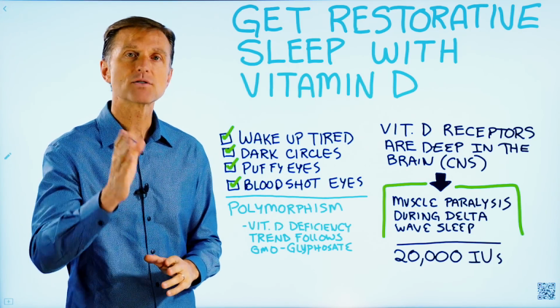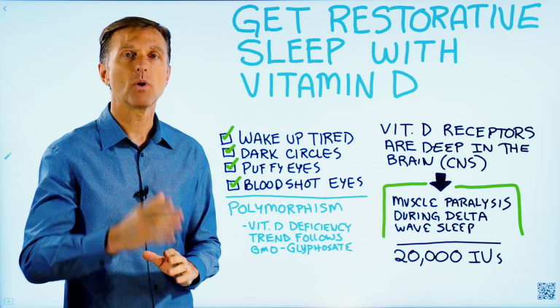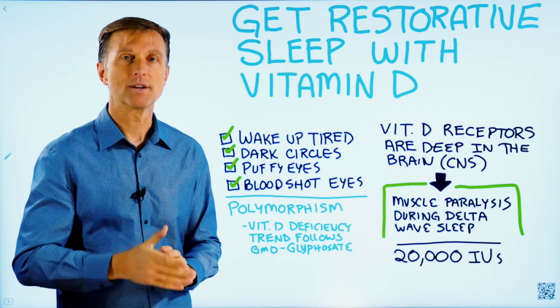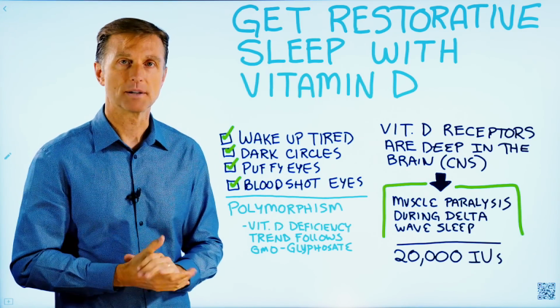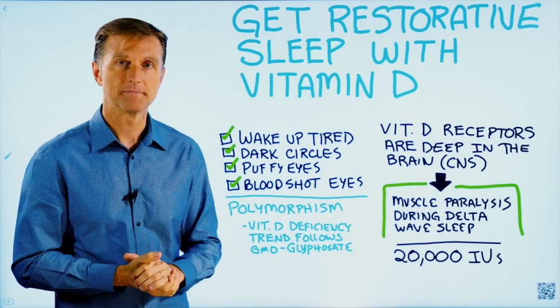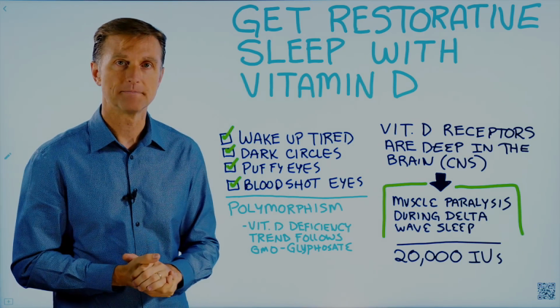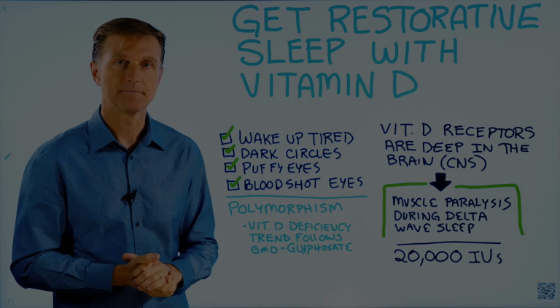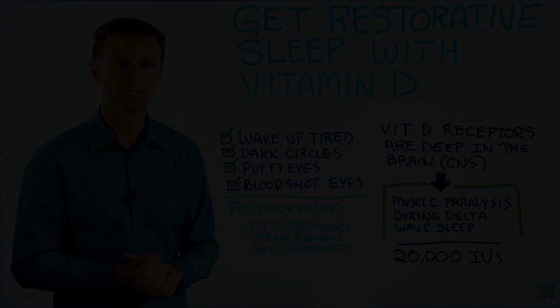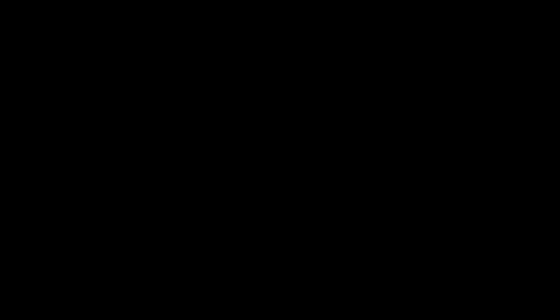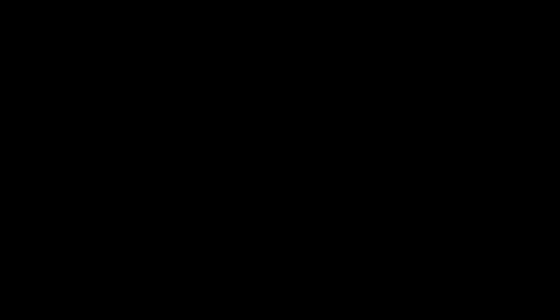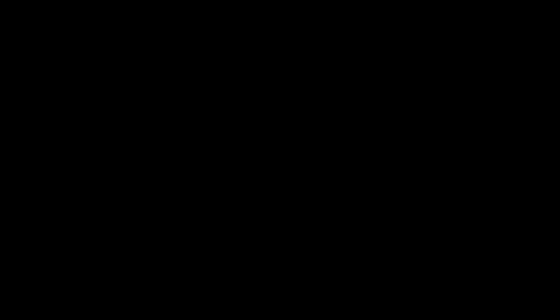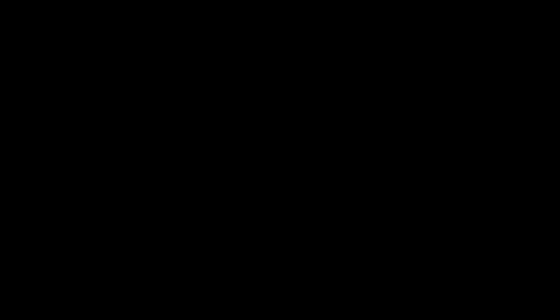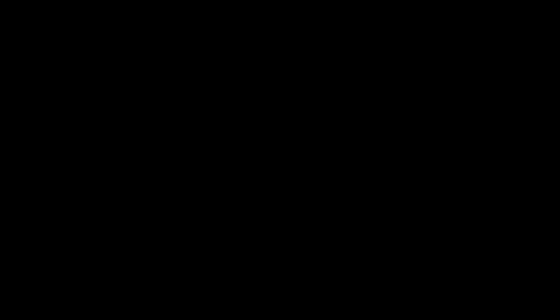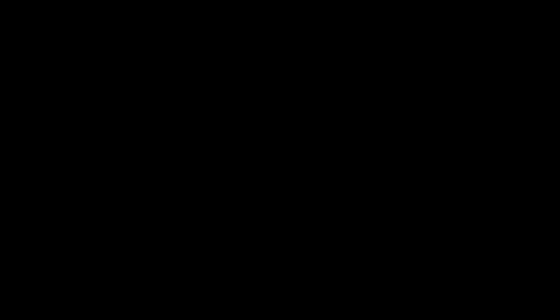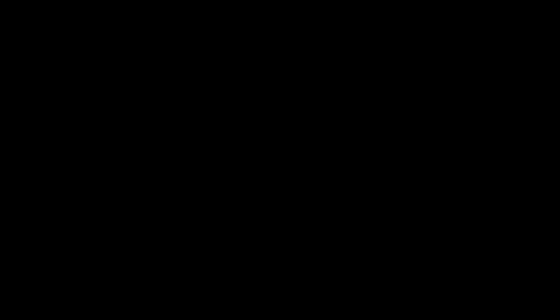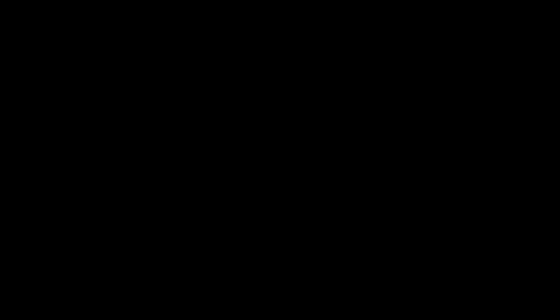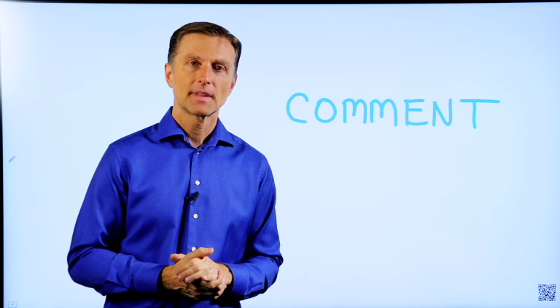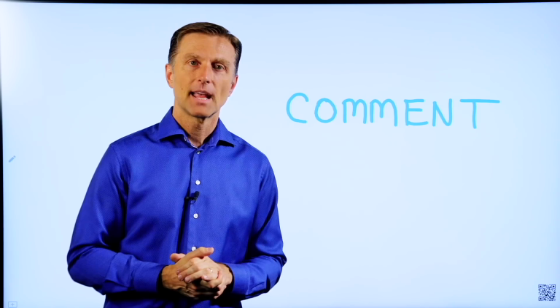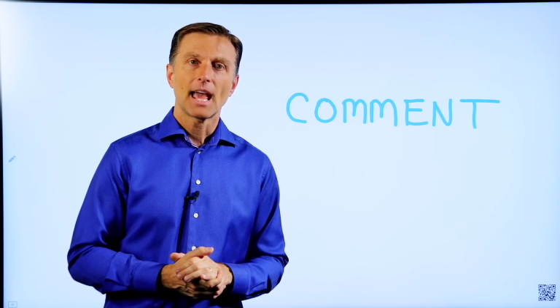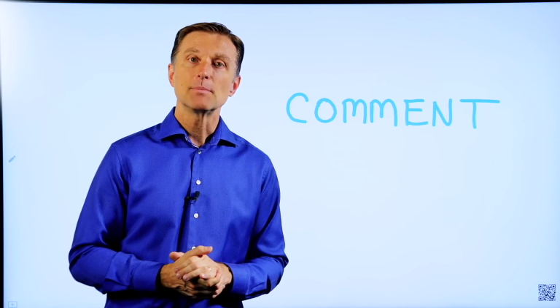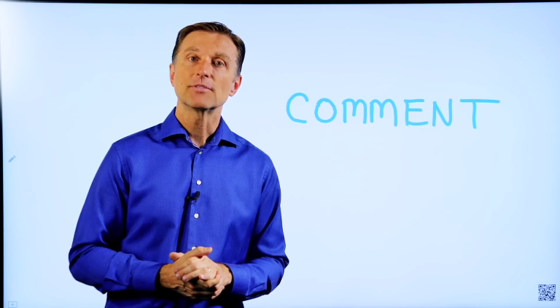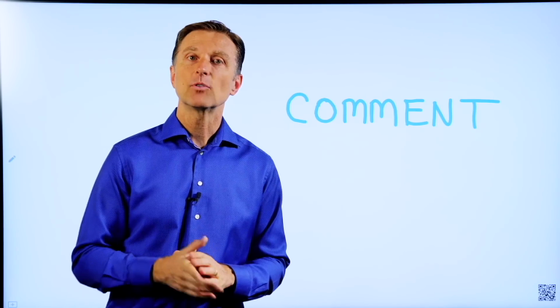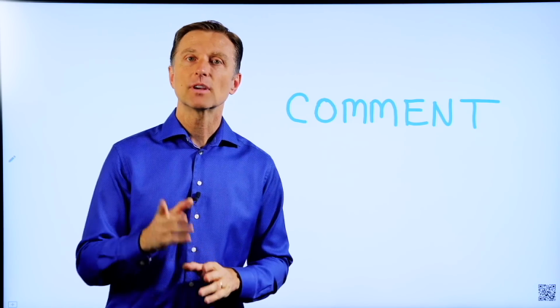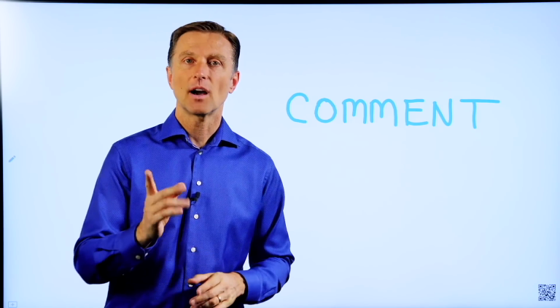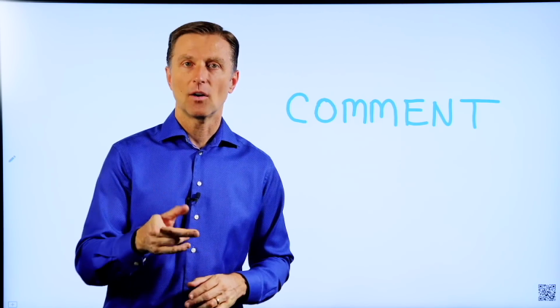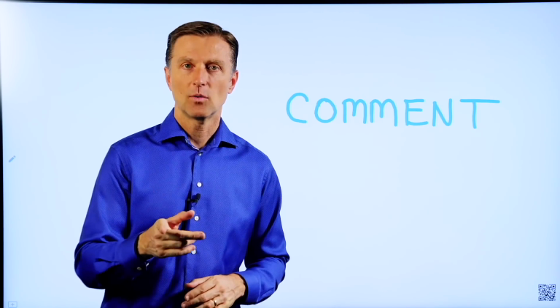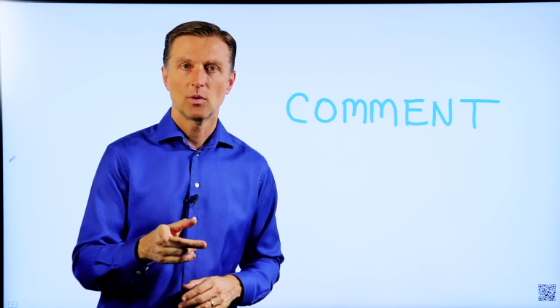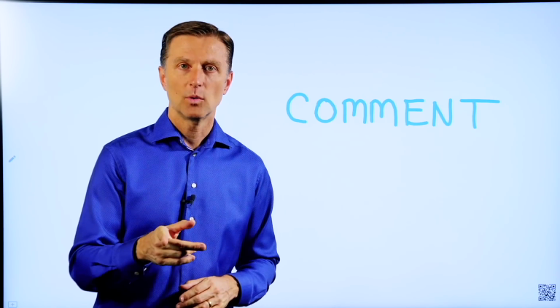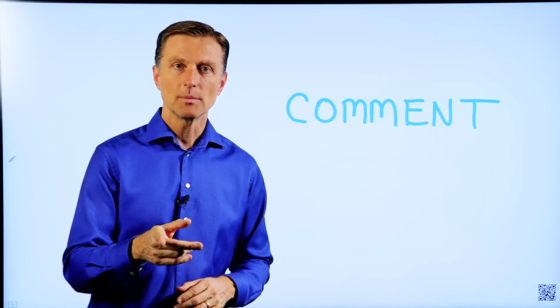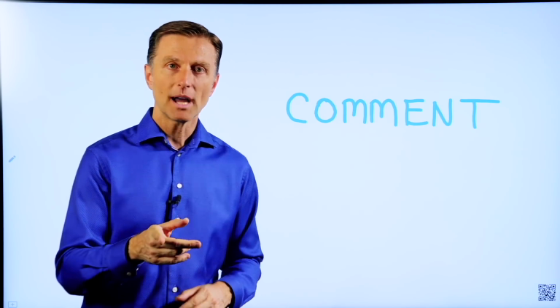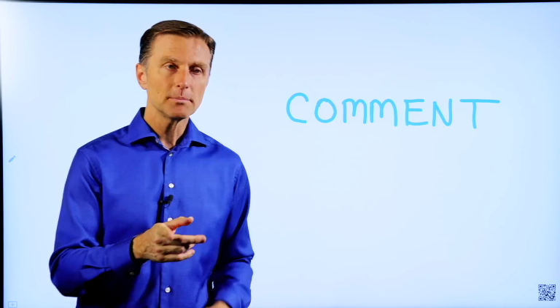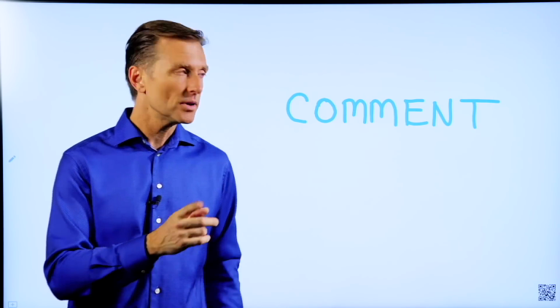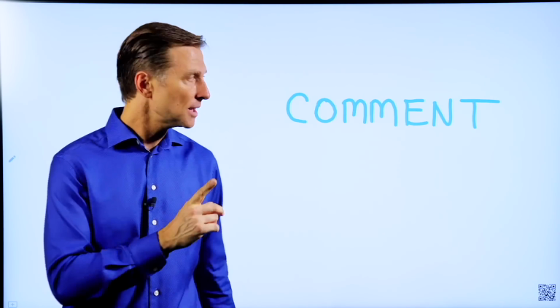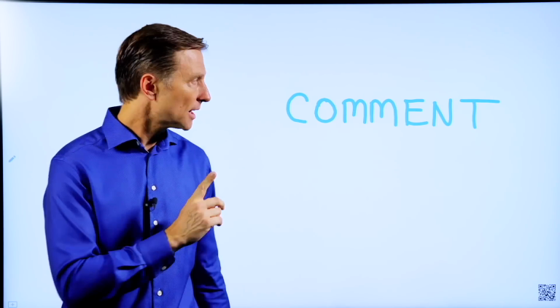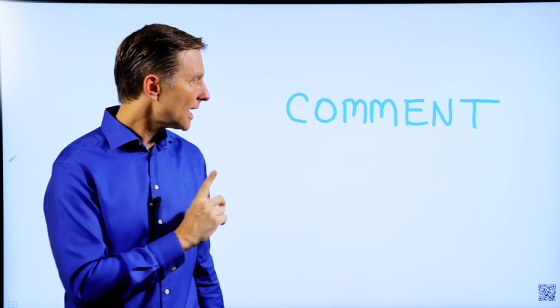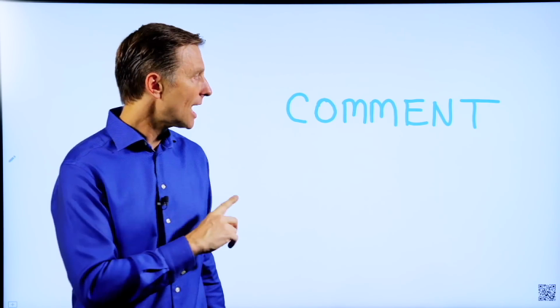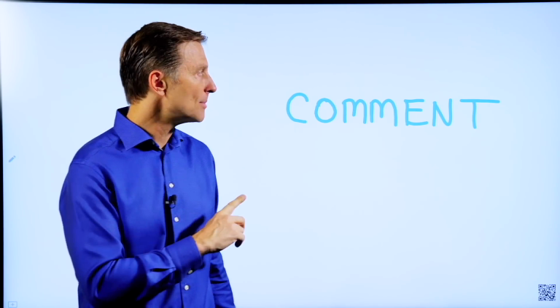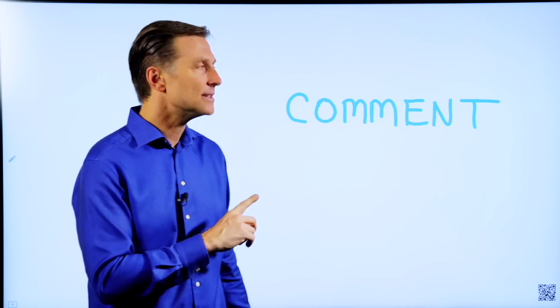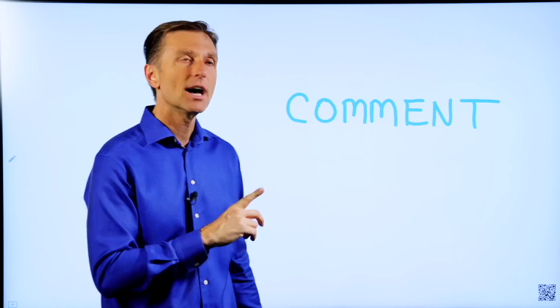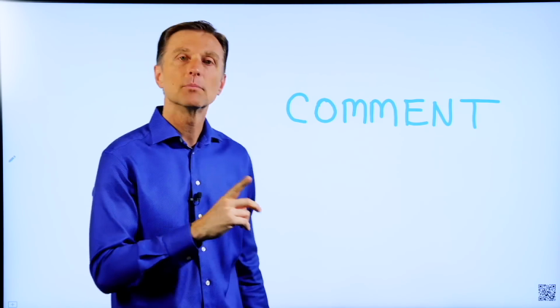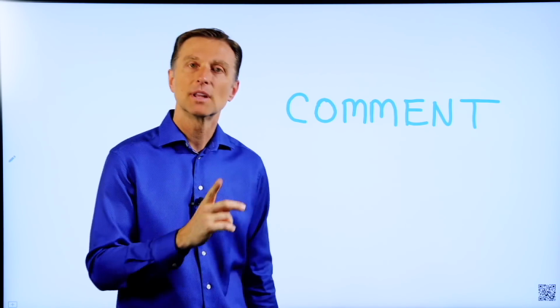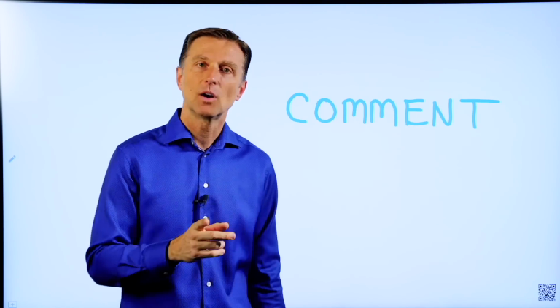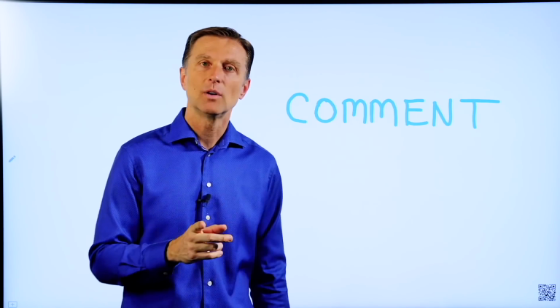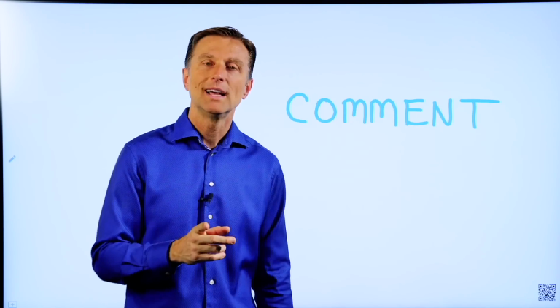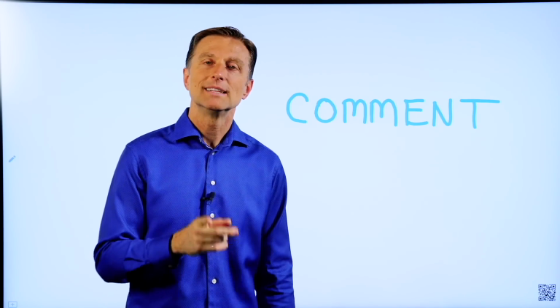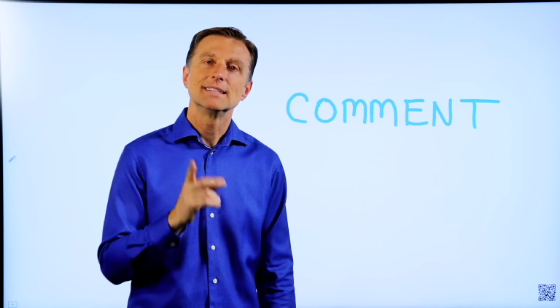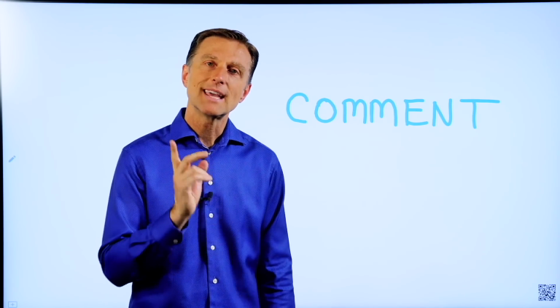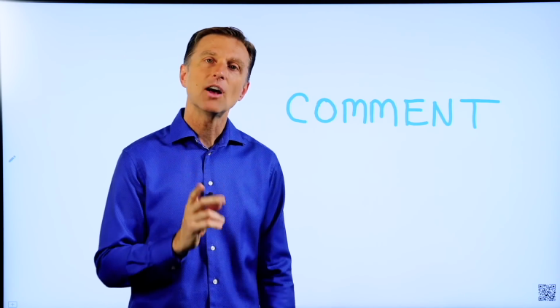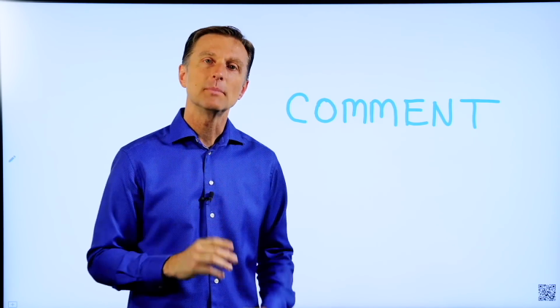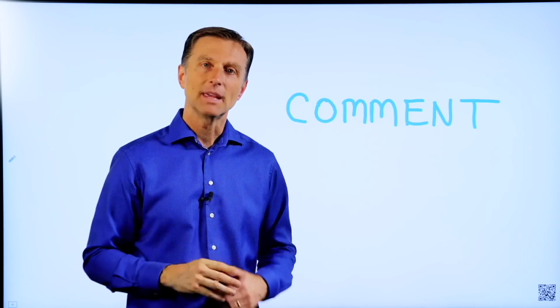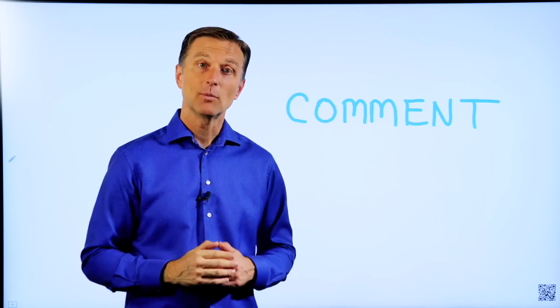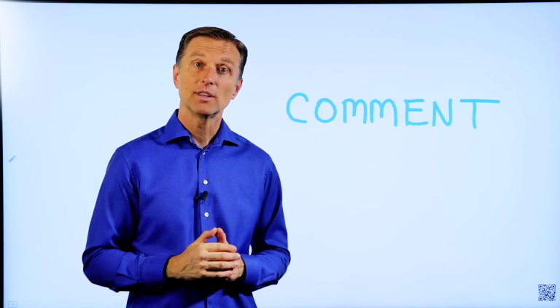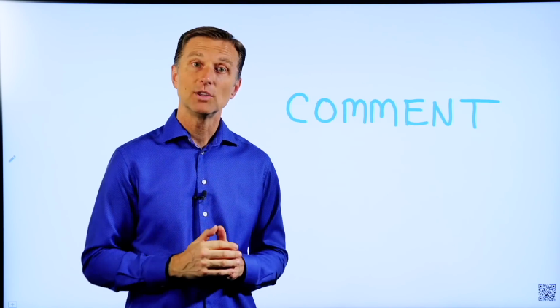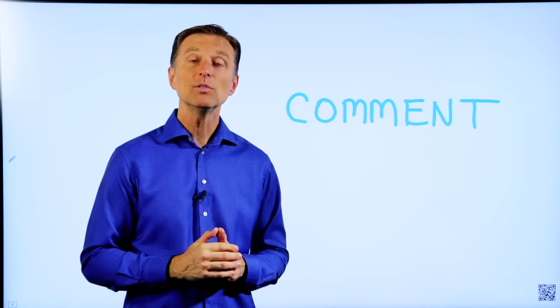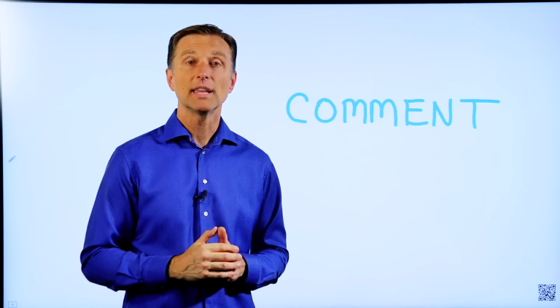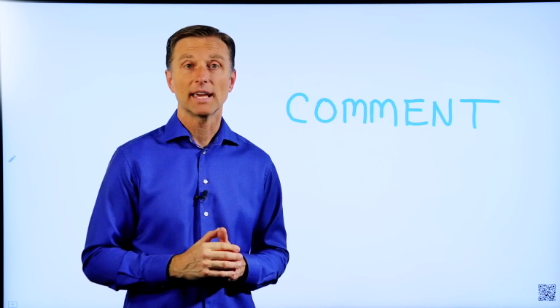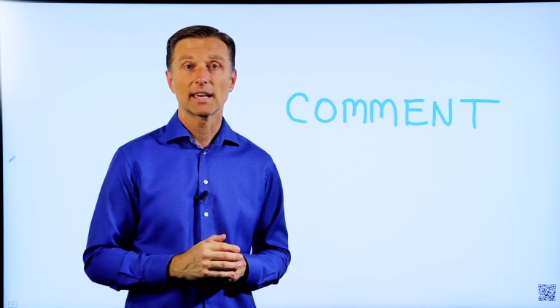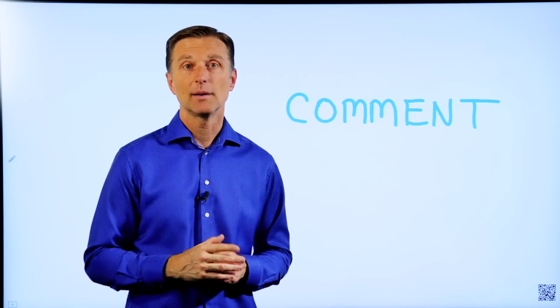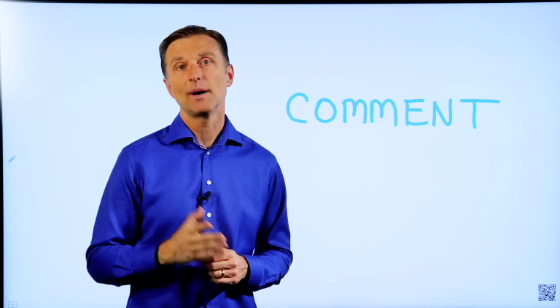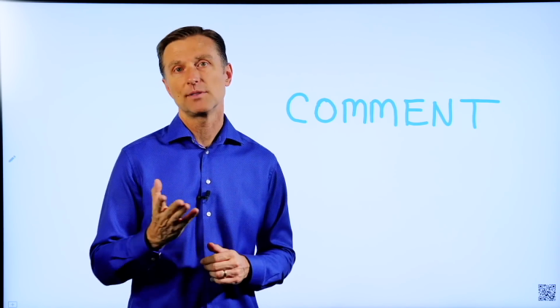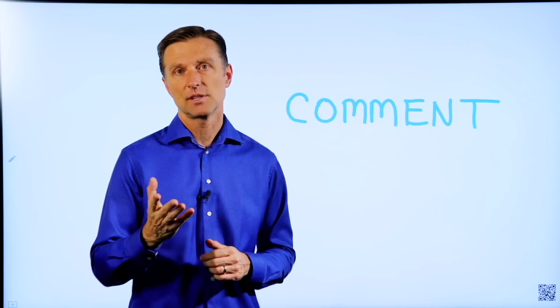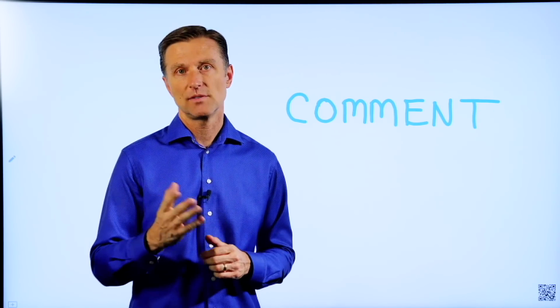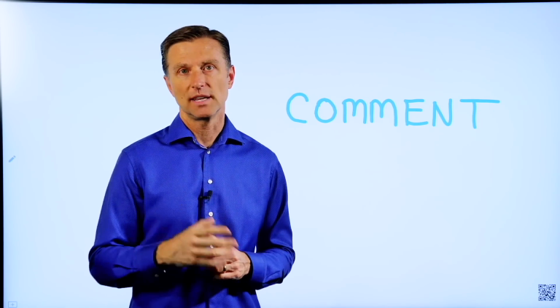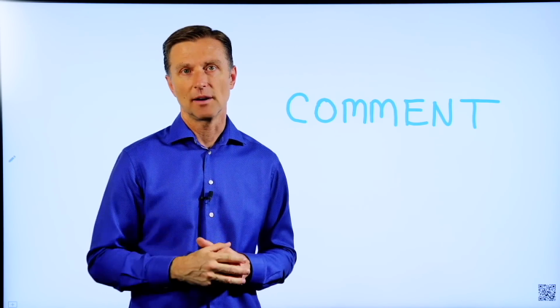Thanks for watching. Before you go, would you mind putting a comment down below to tell me what you think about this video?